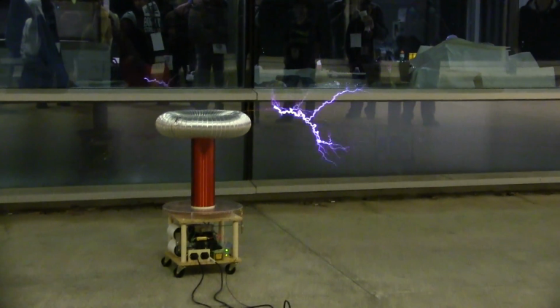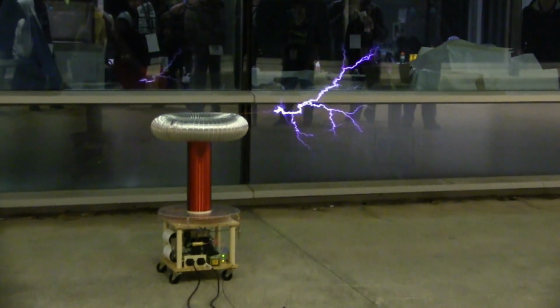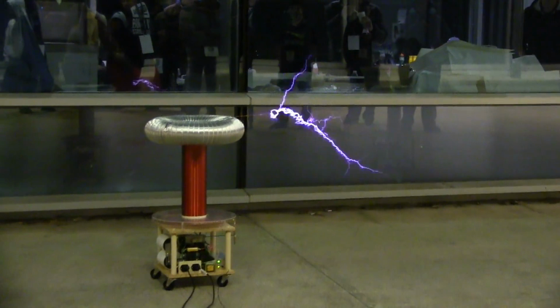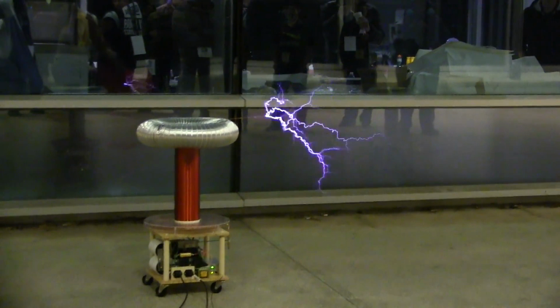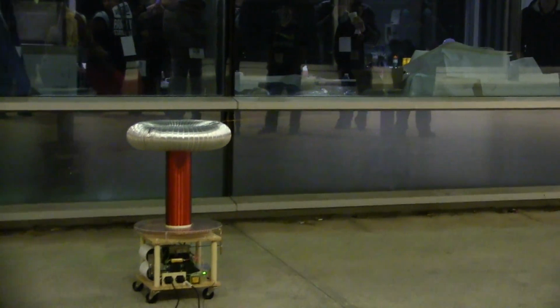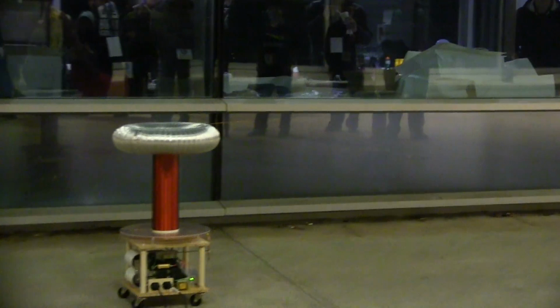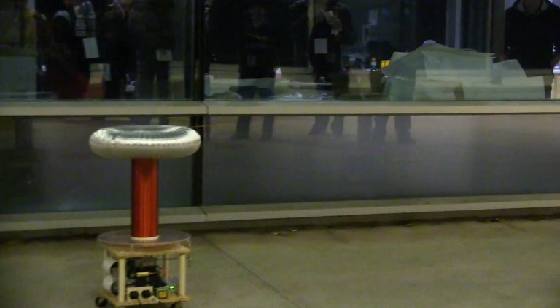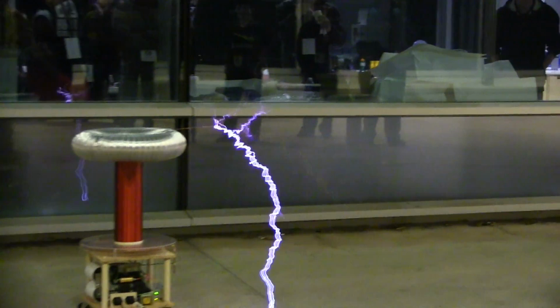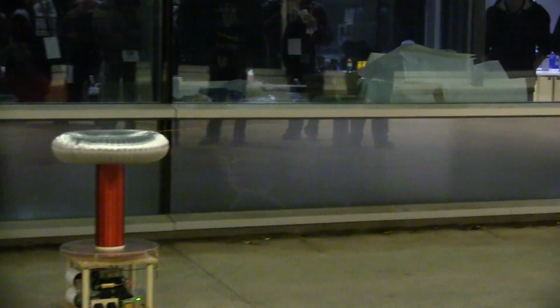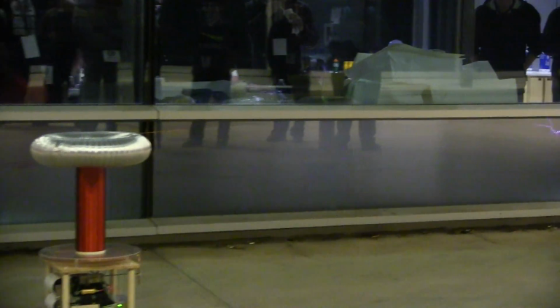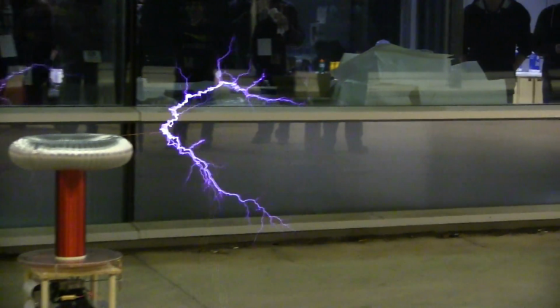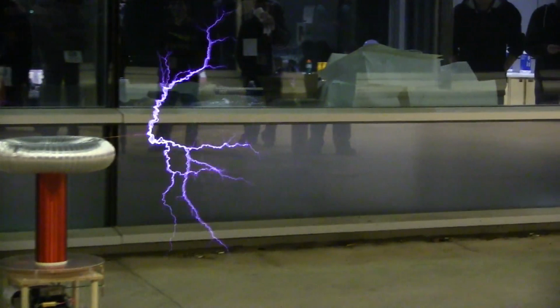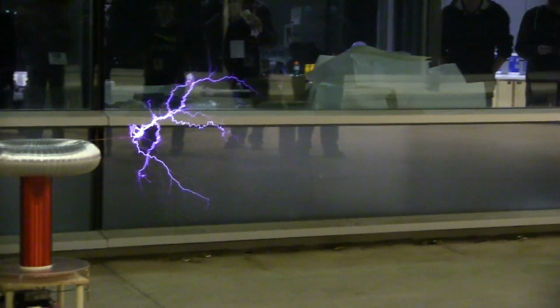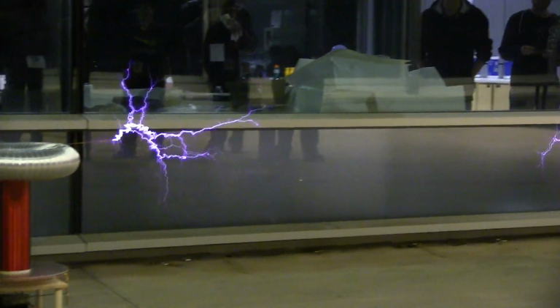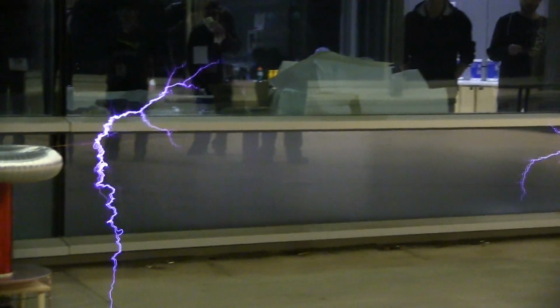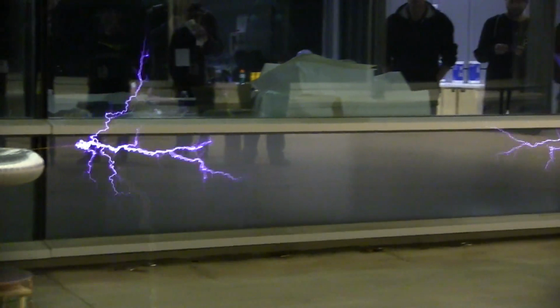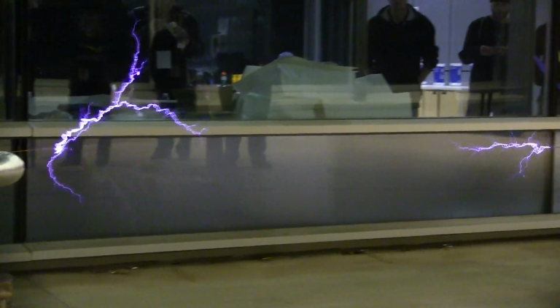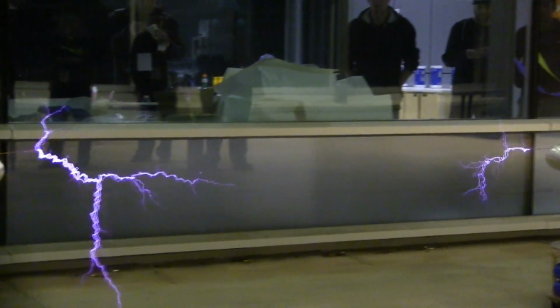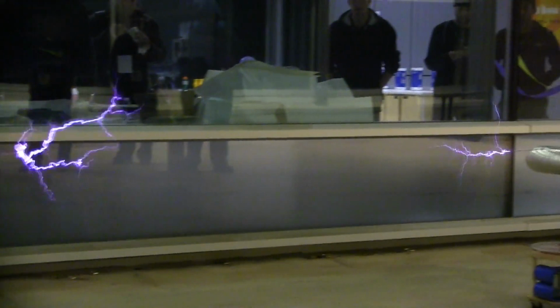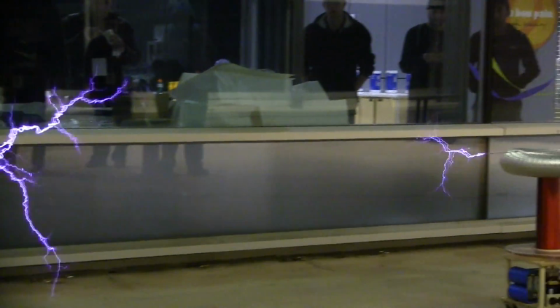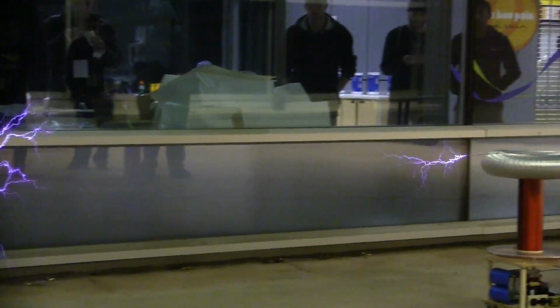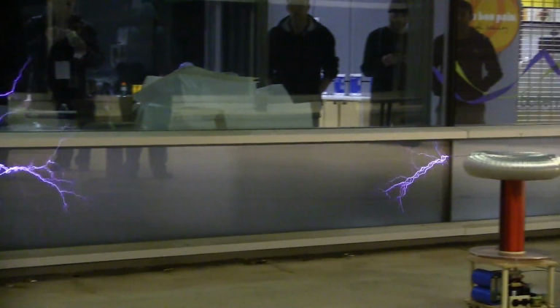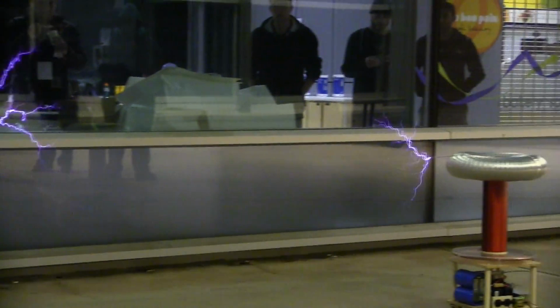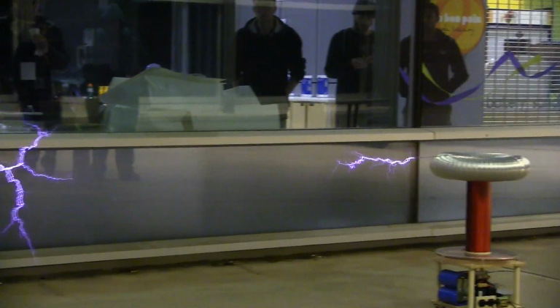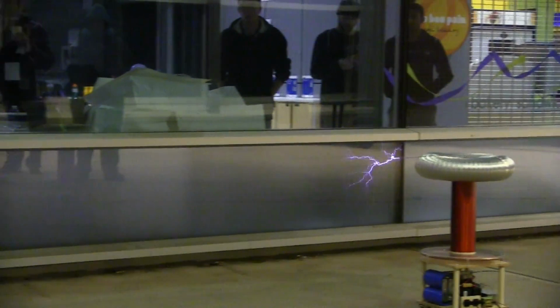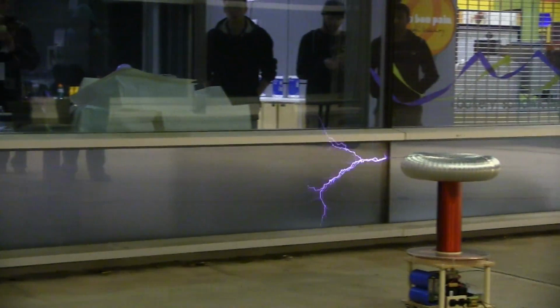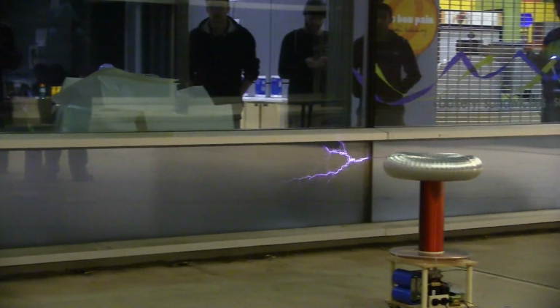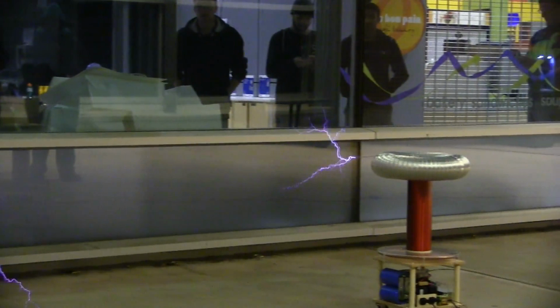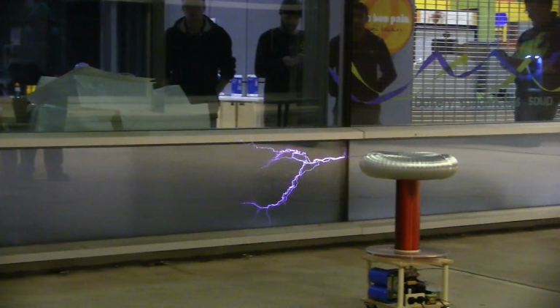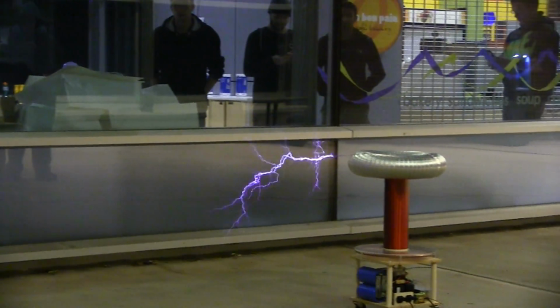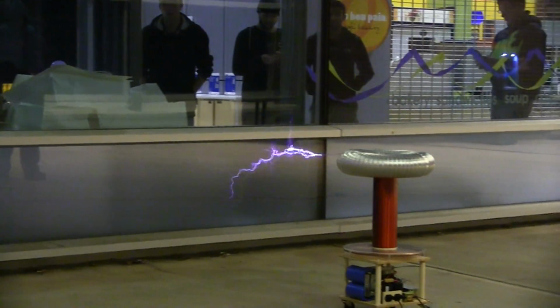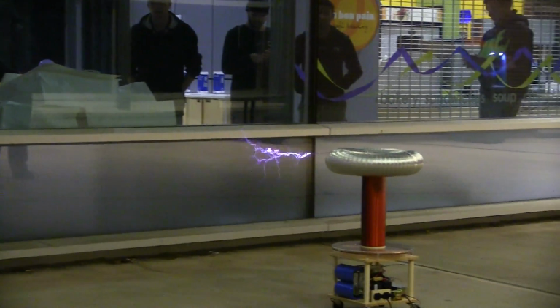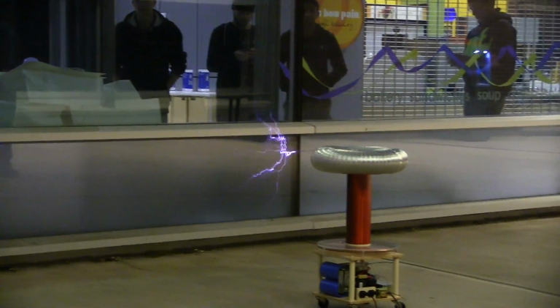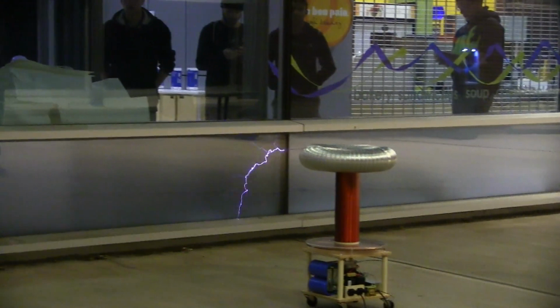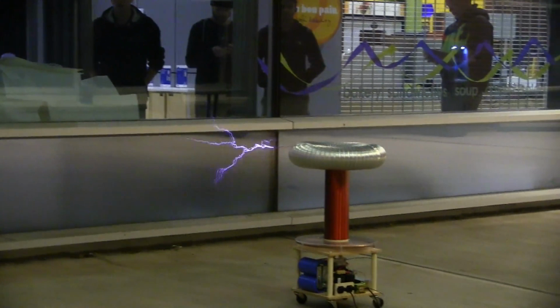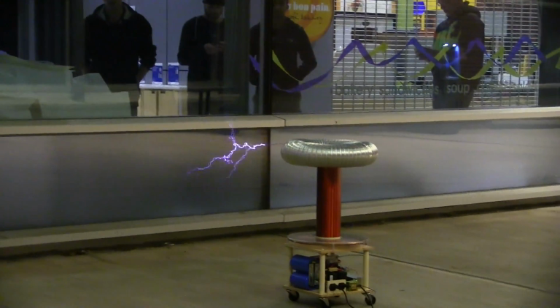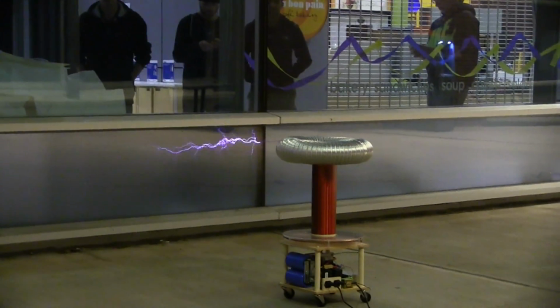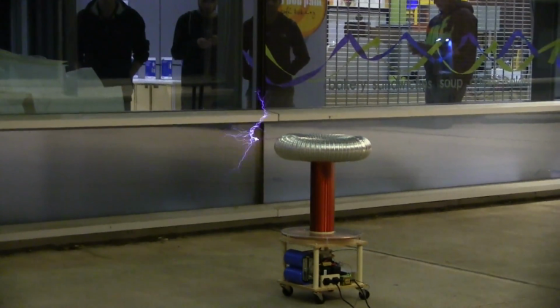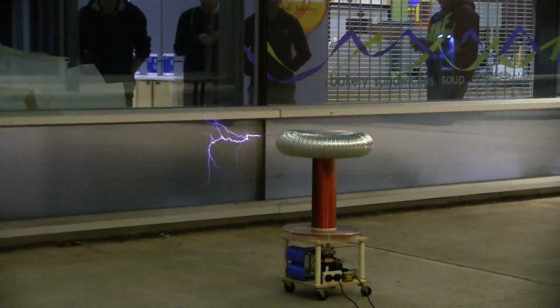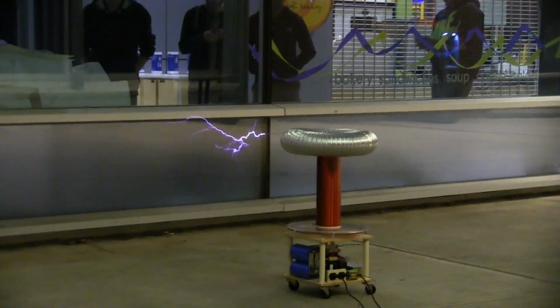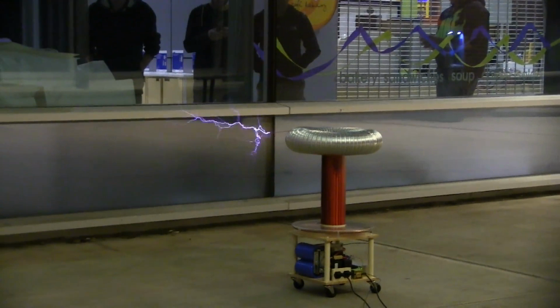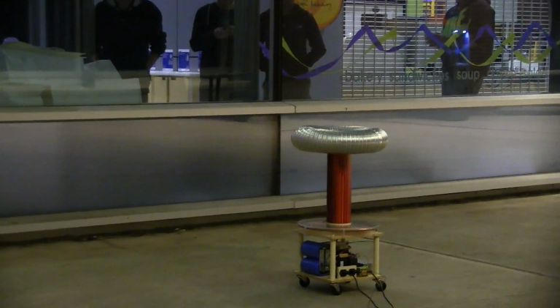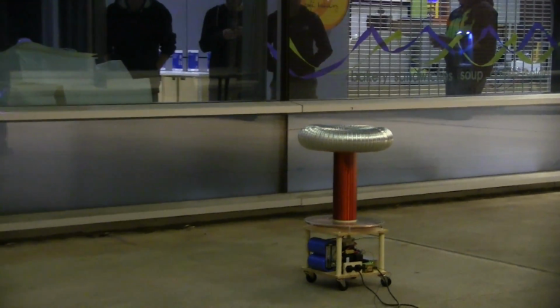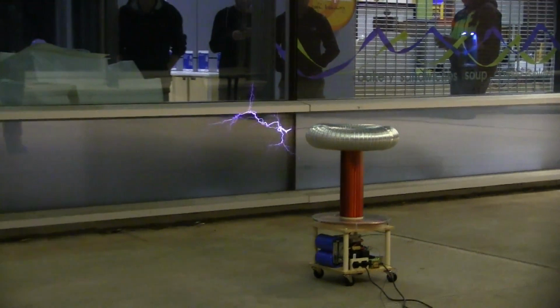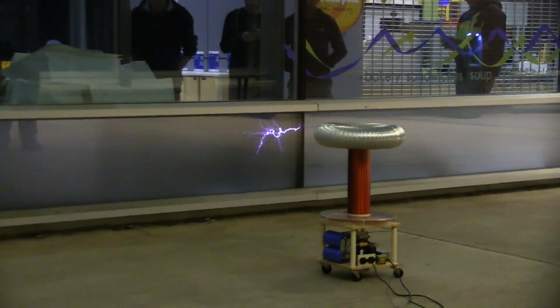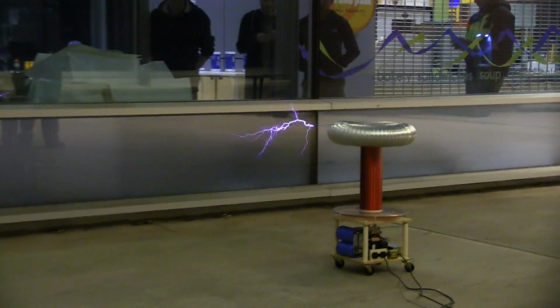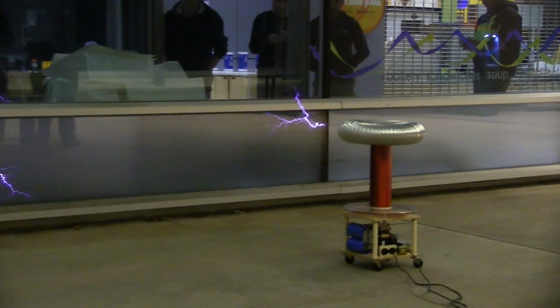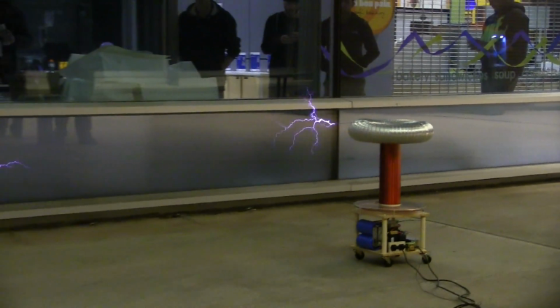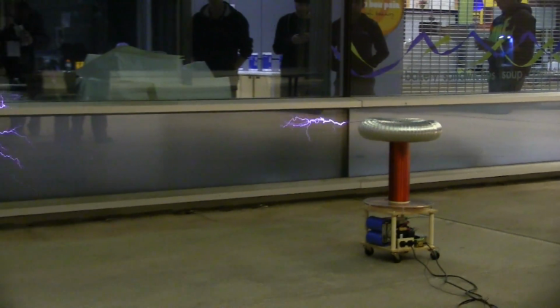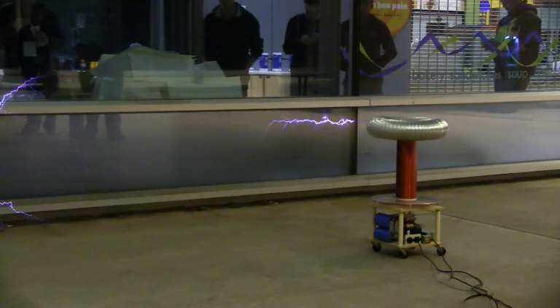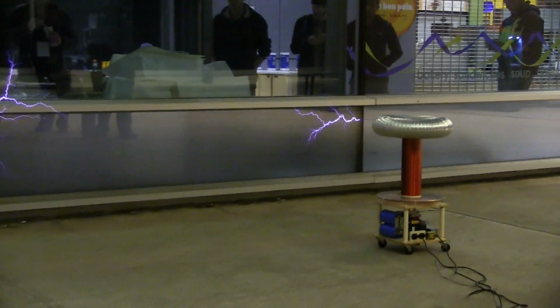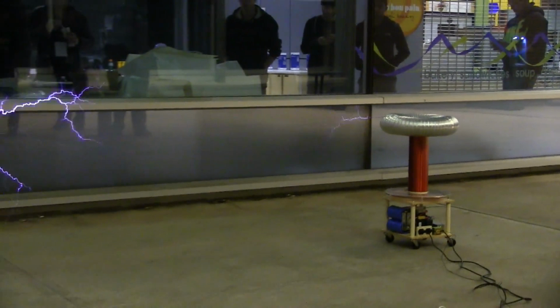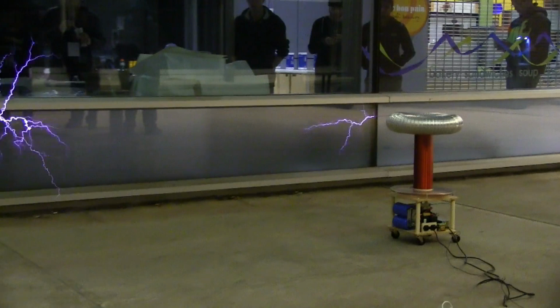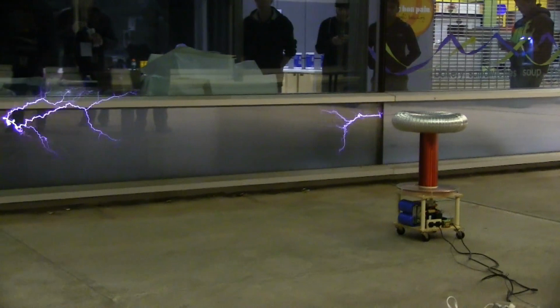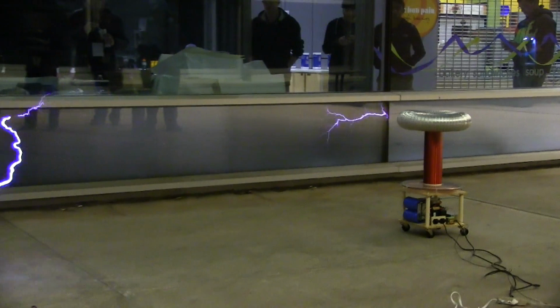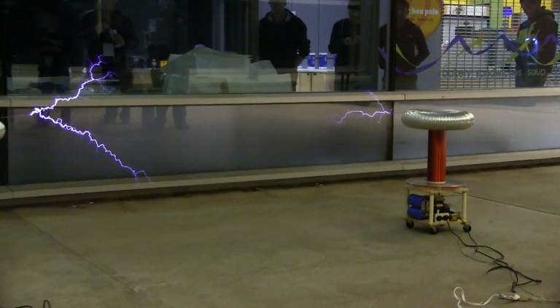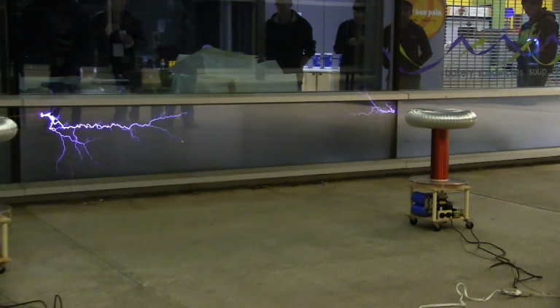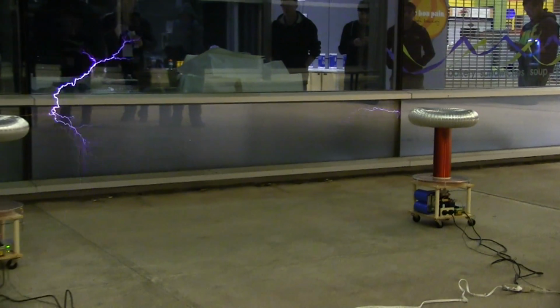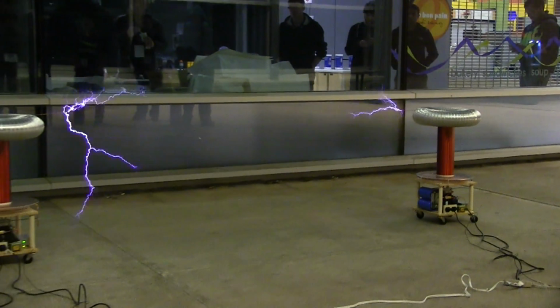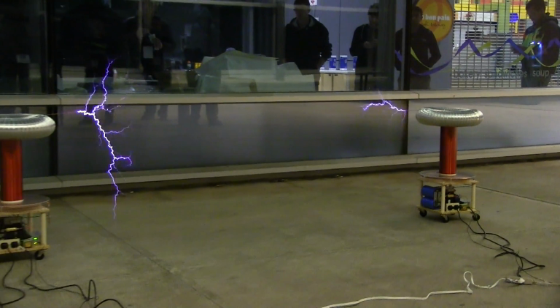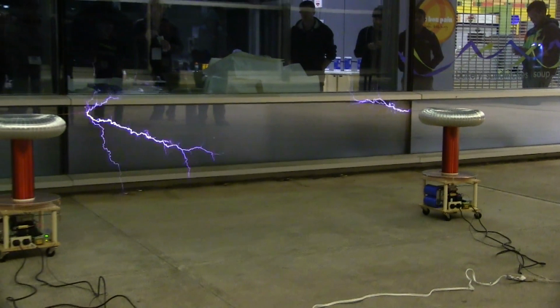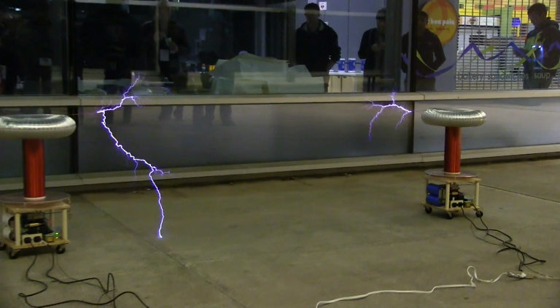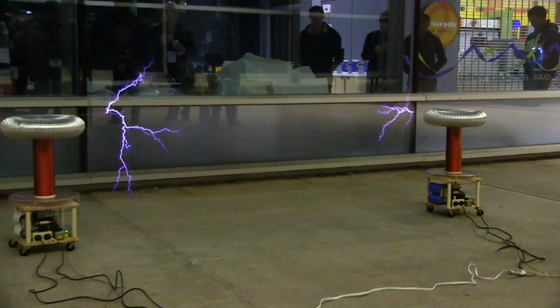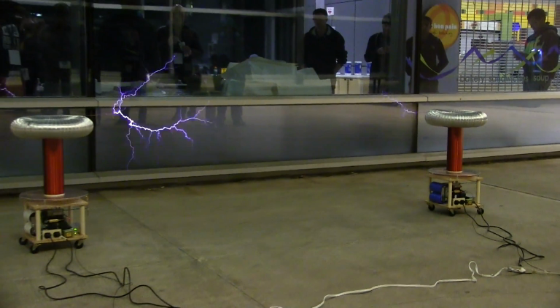I got these transistors from my friend and they're really expensive, so why not build a Tesla coil then?